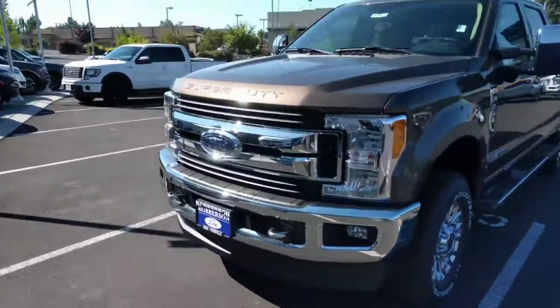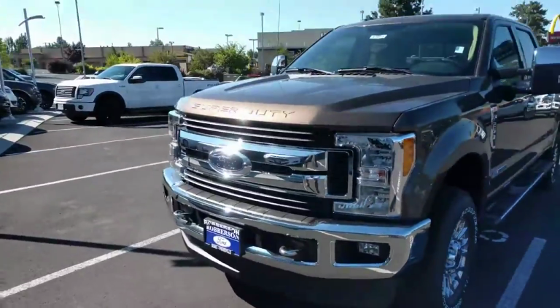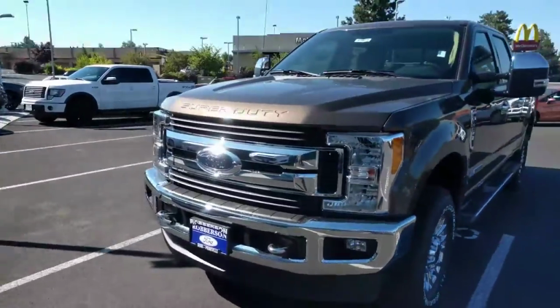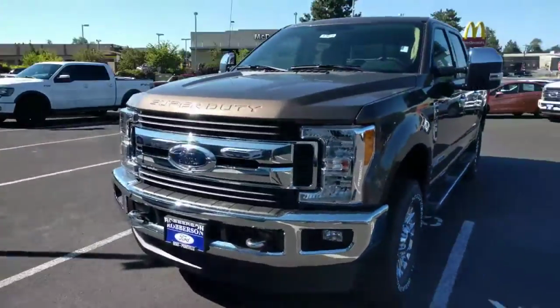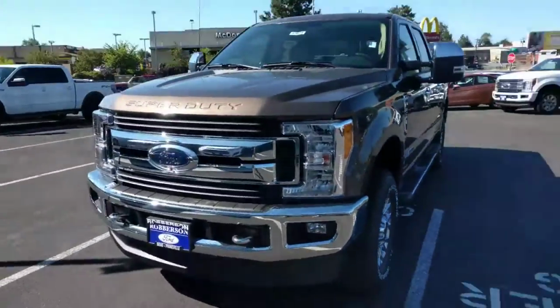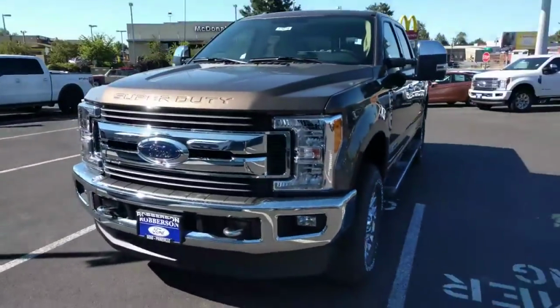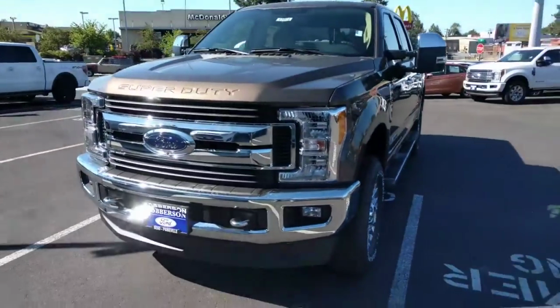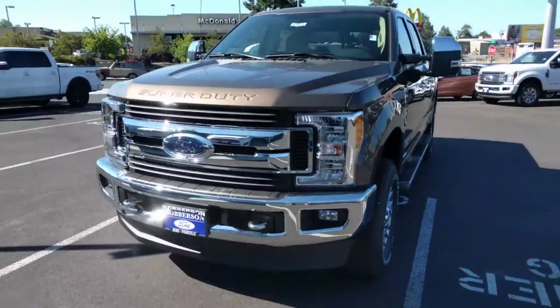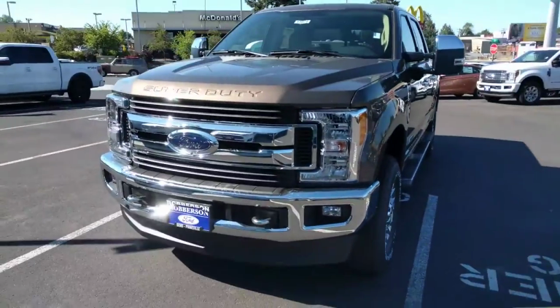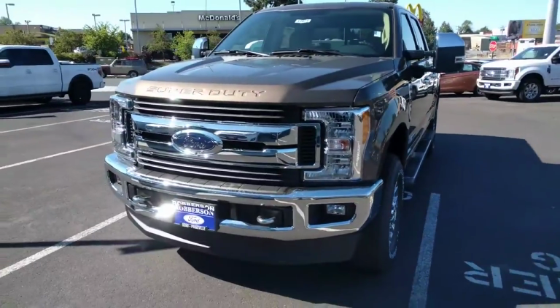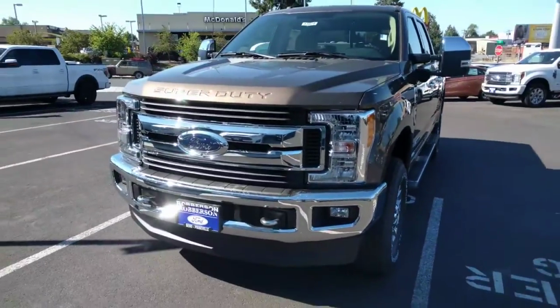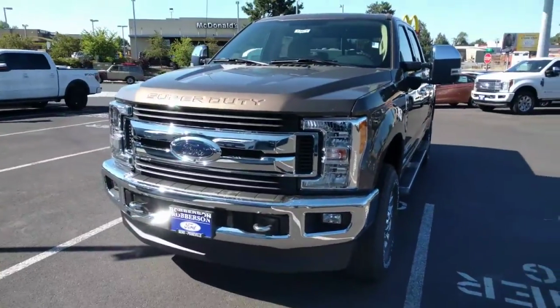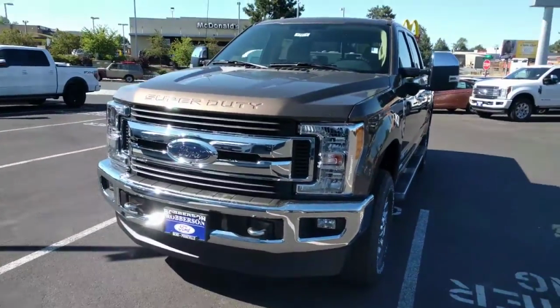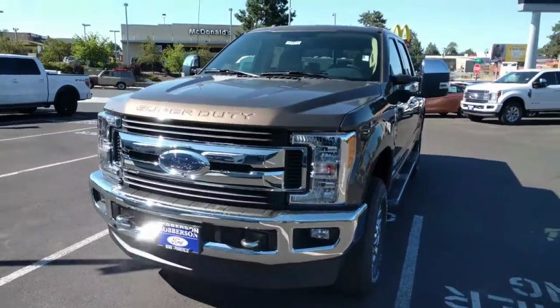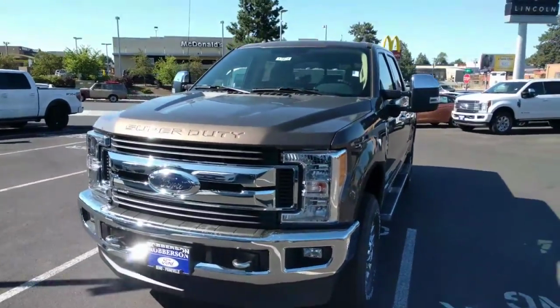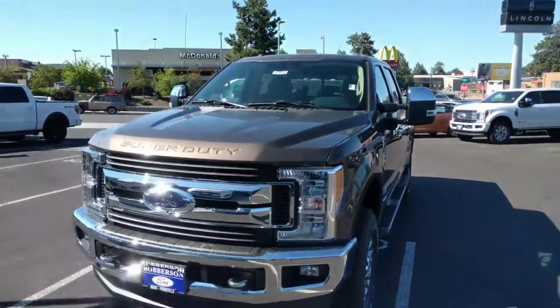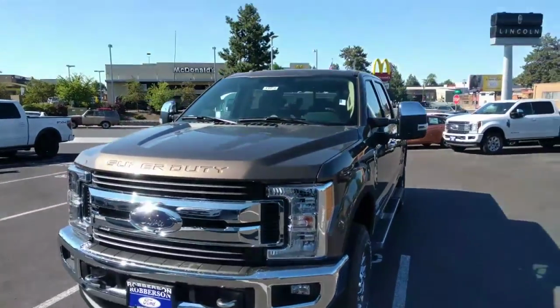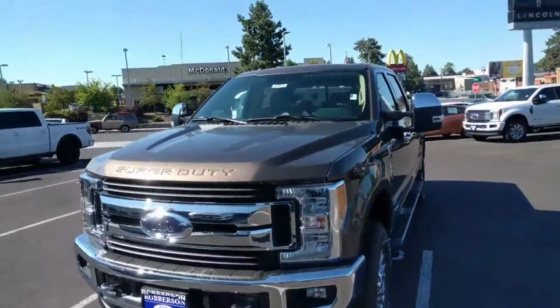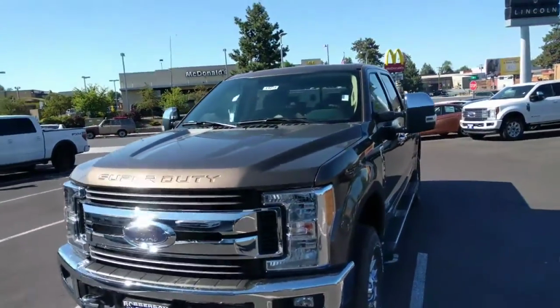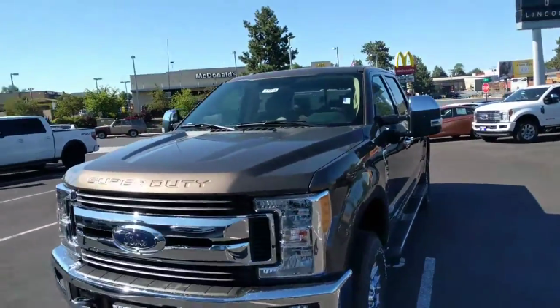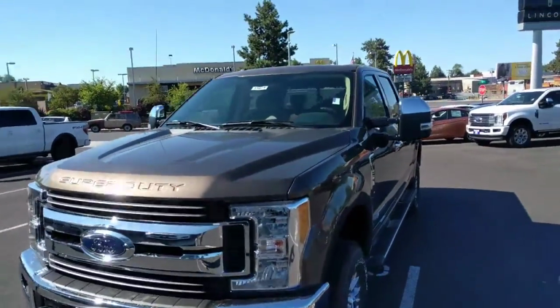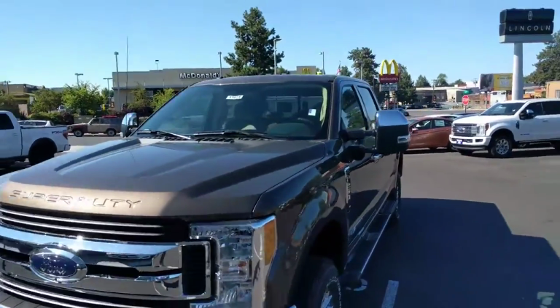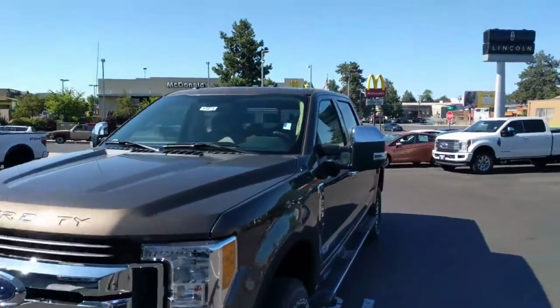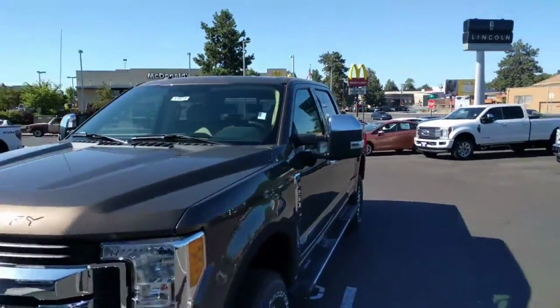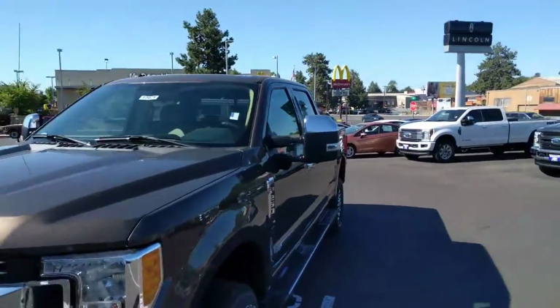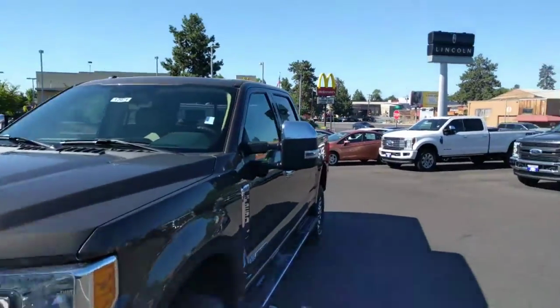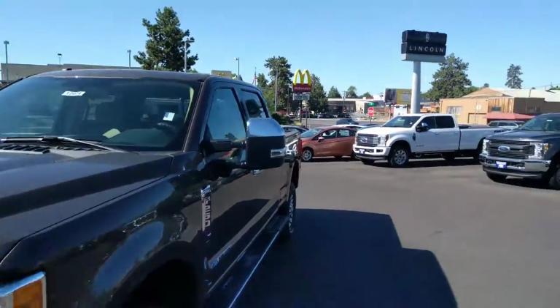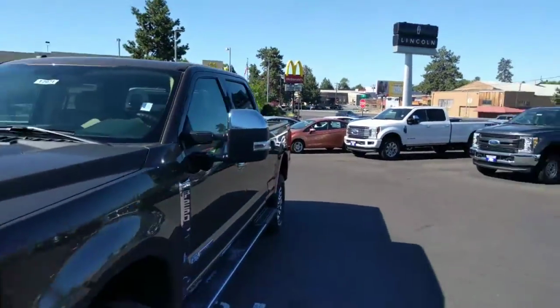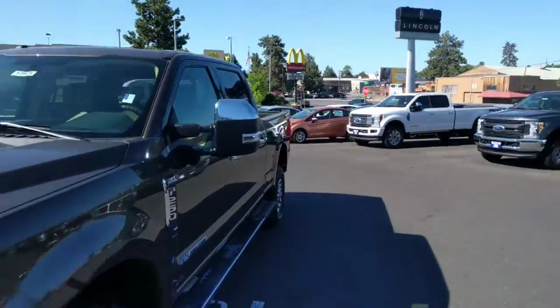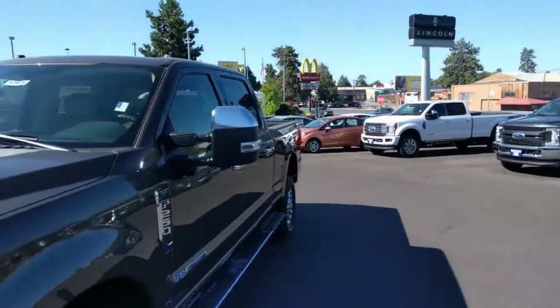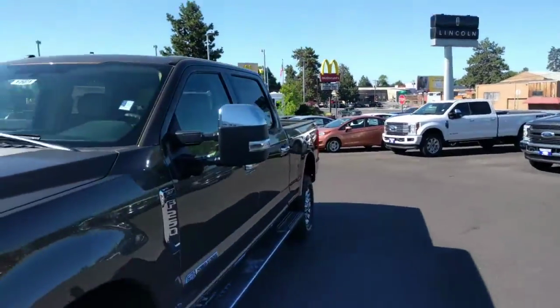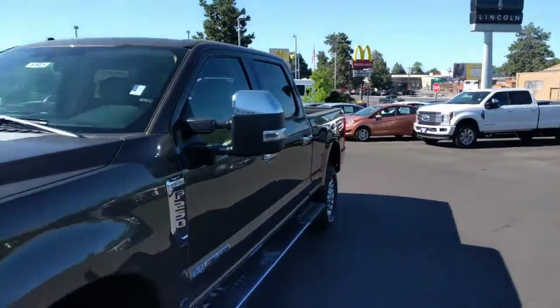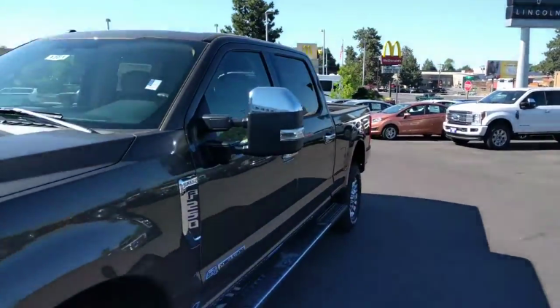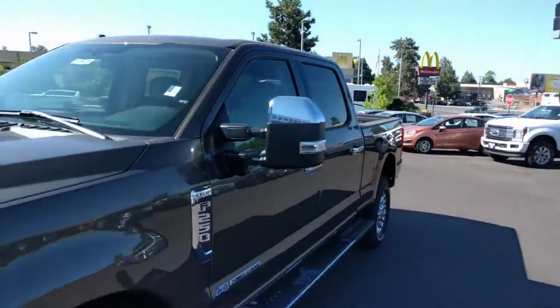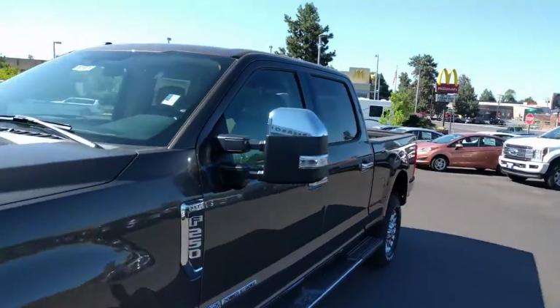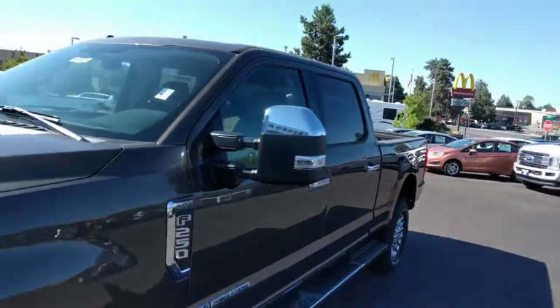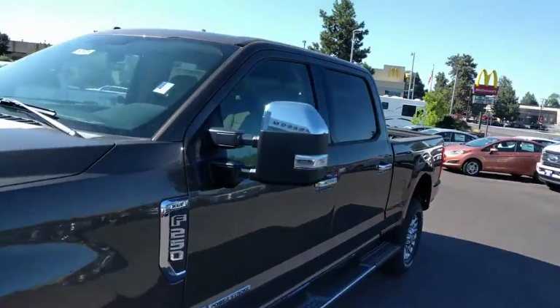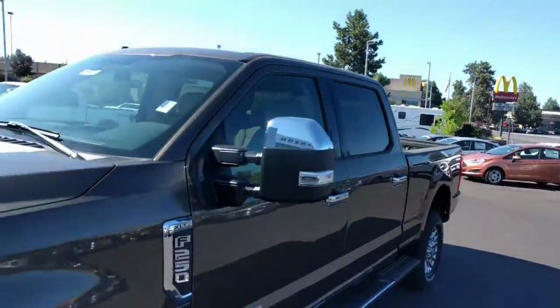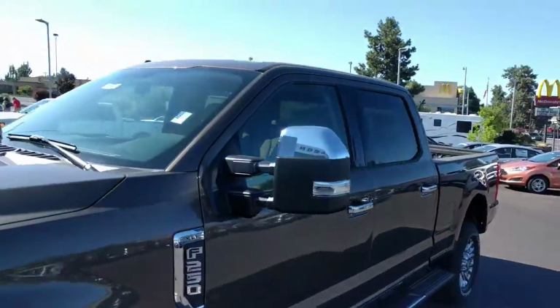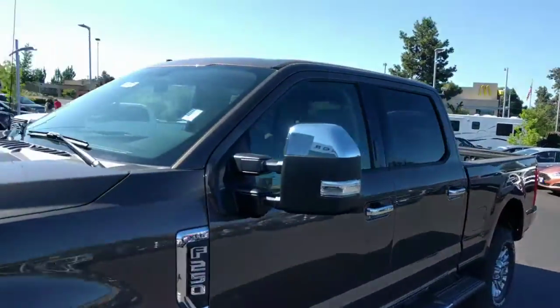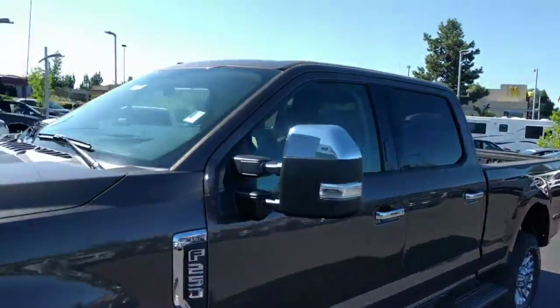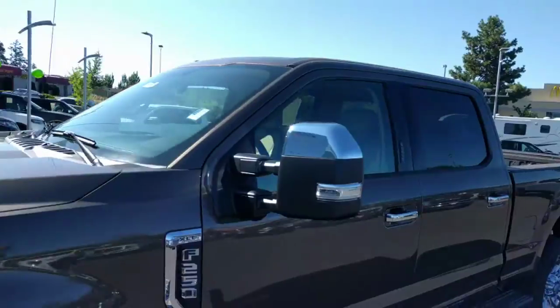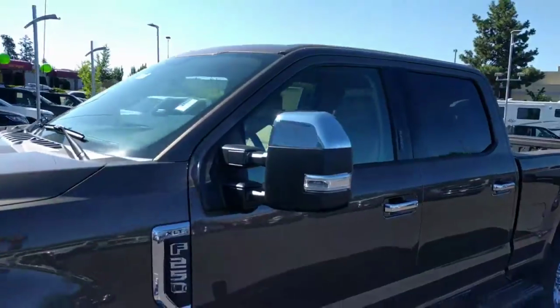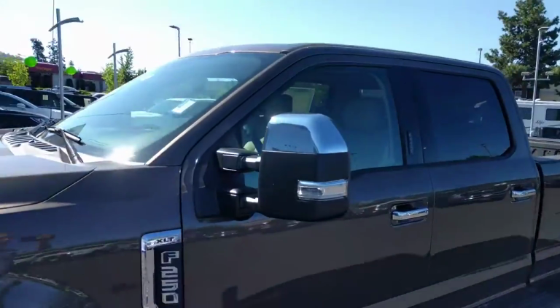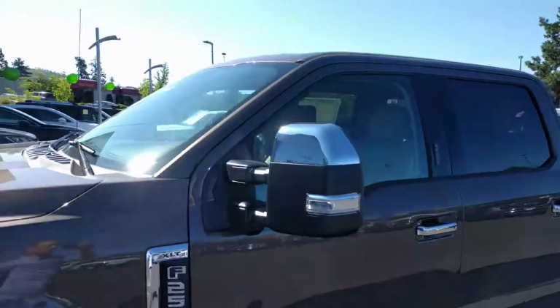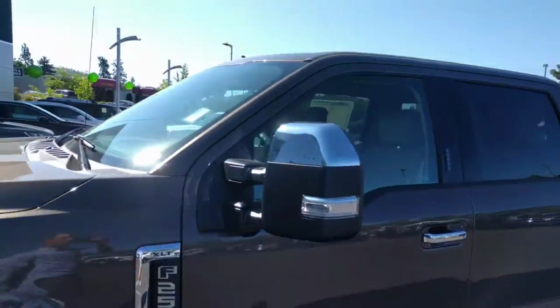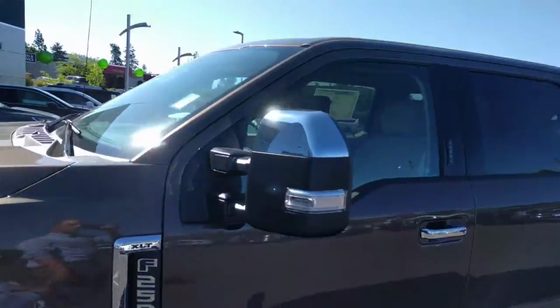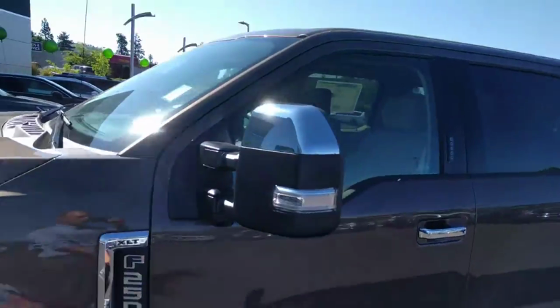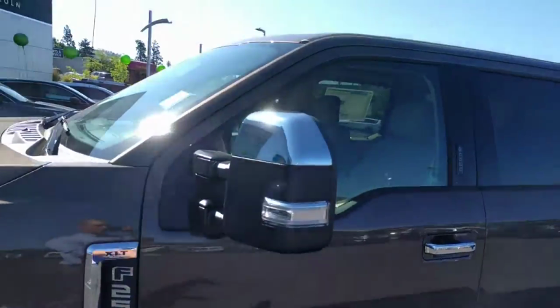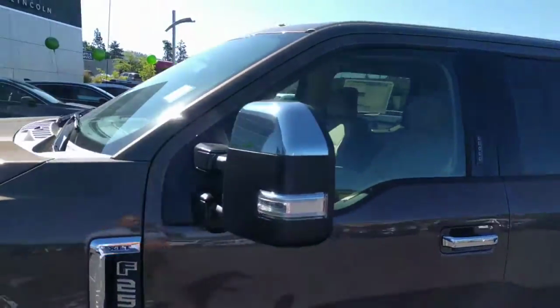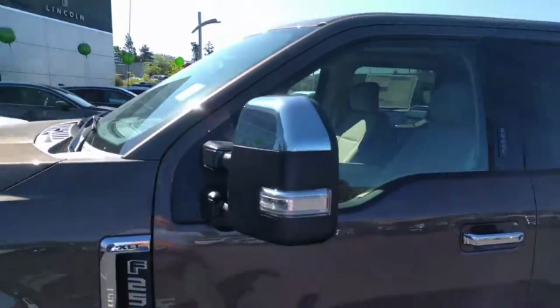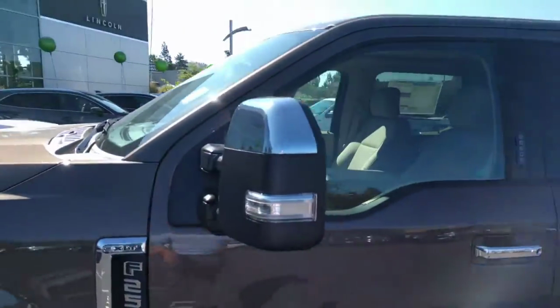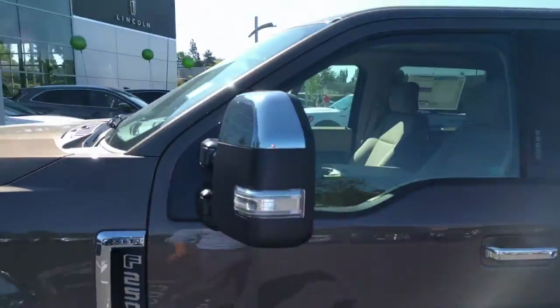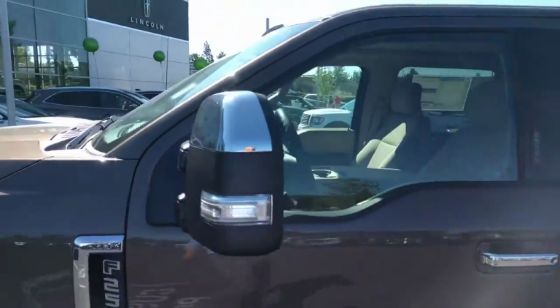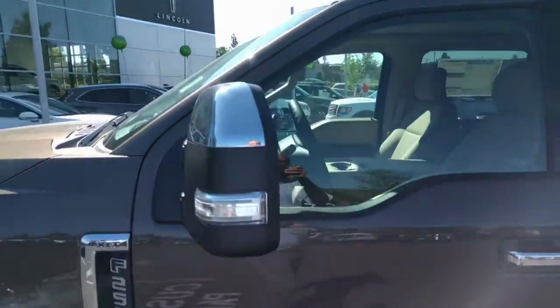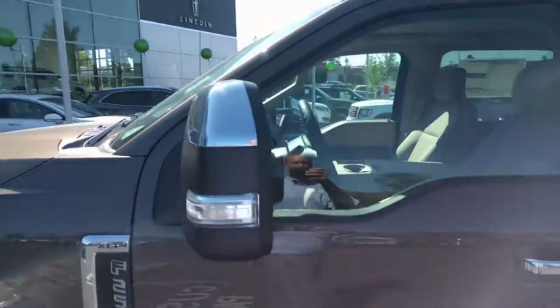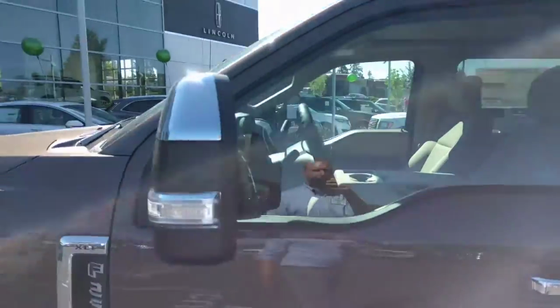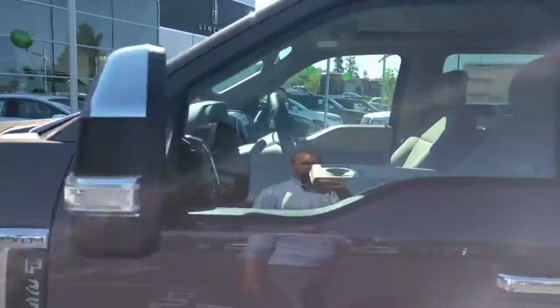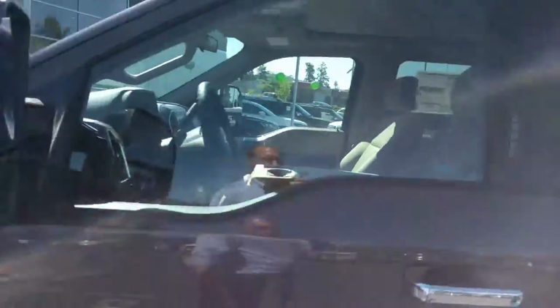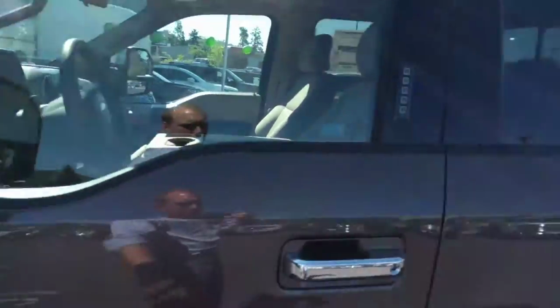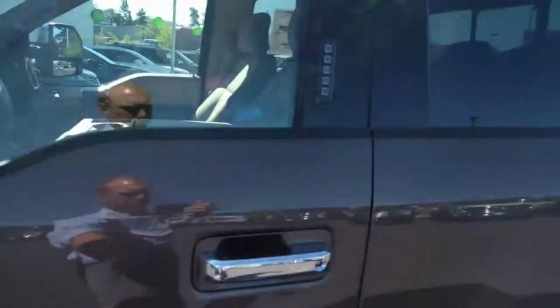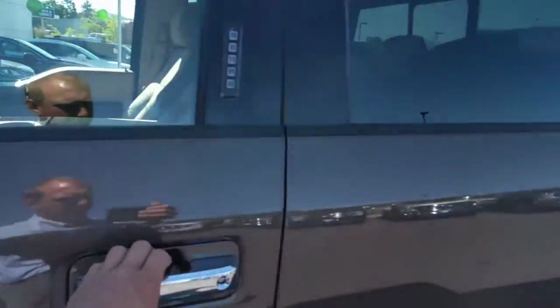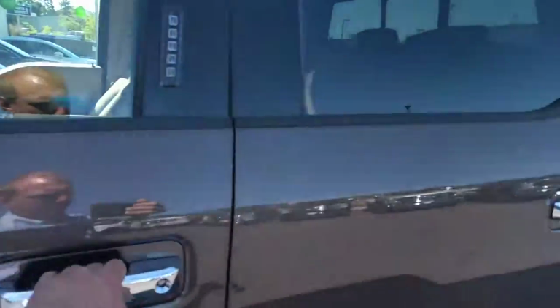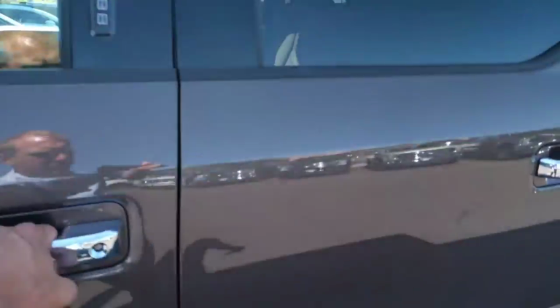It's got the nicer grille on it. It's got the little chrome accent on the mirrors.